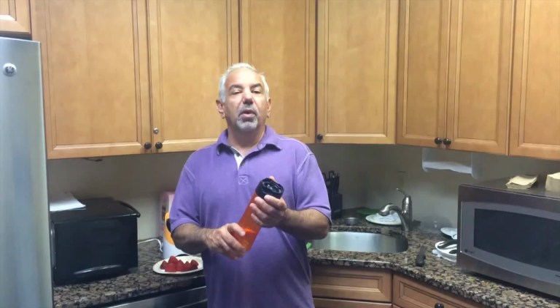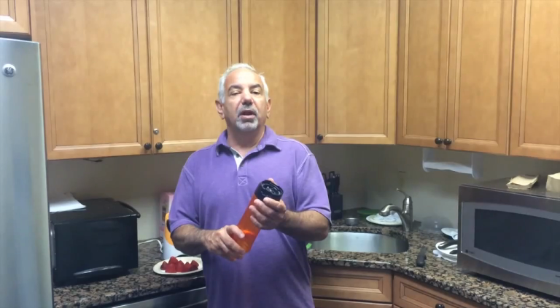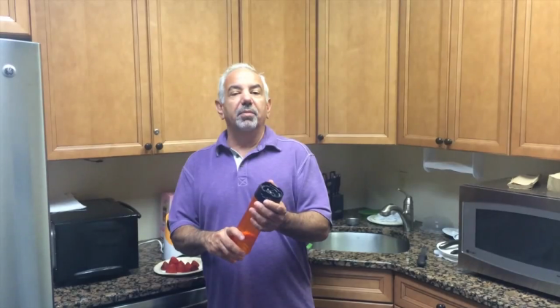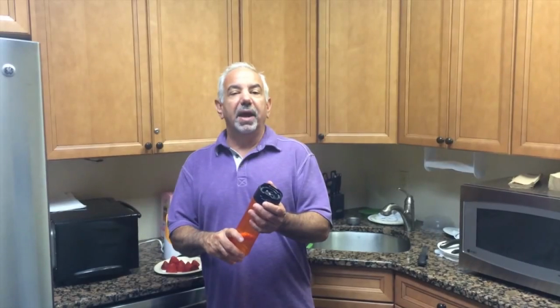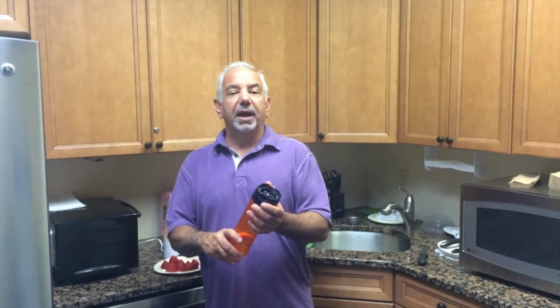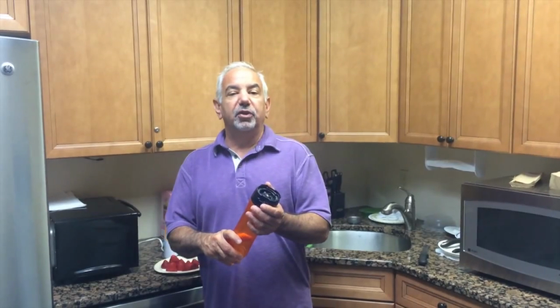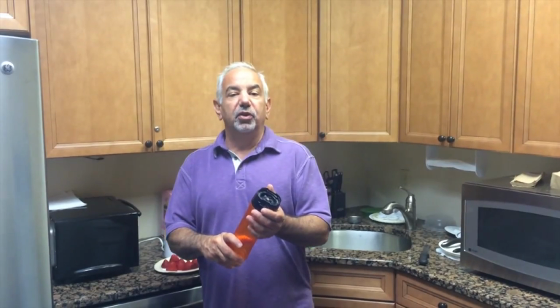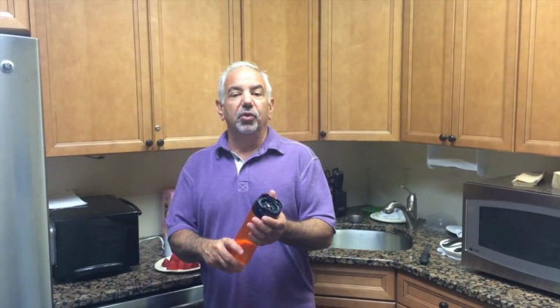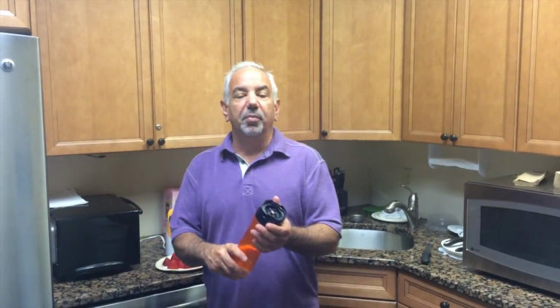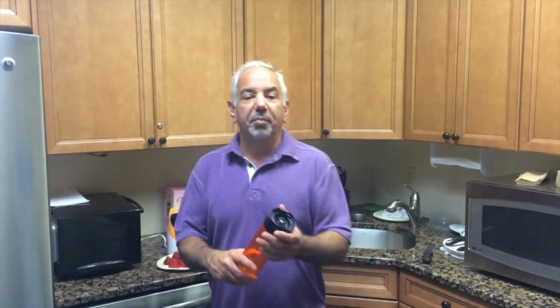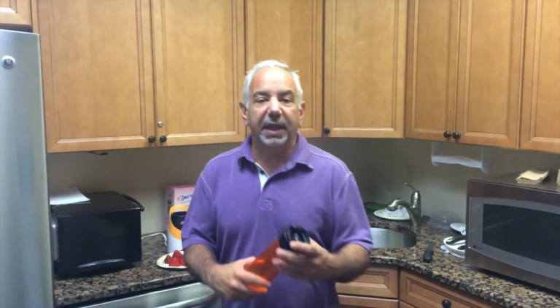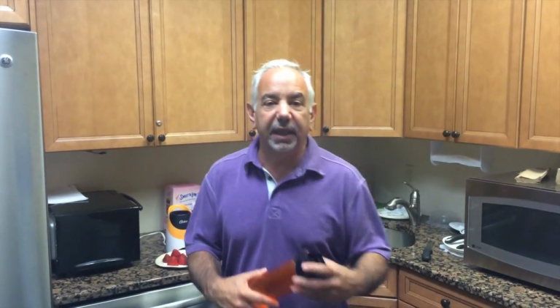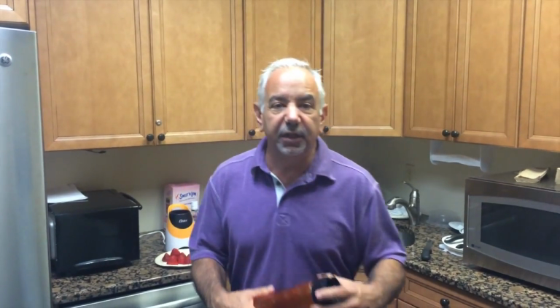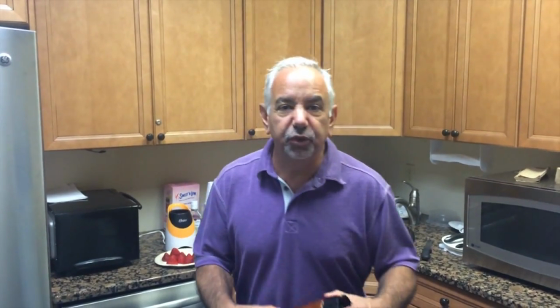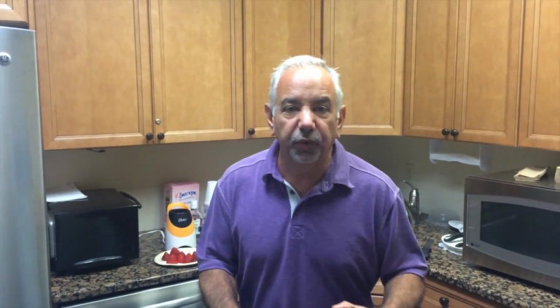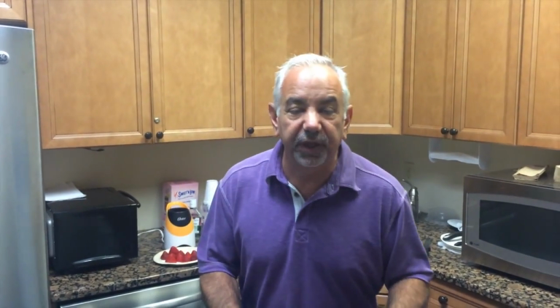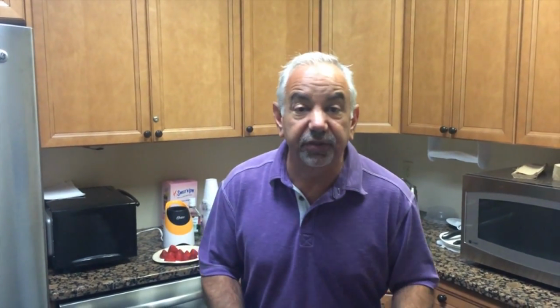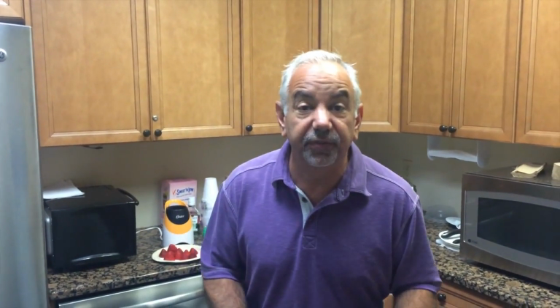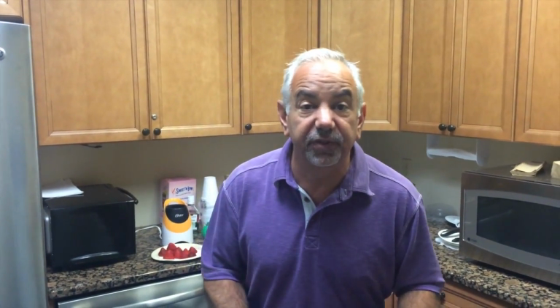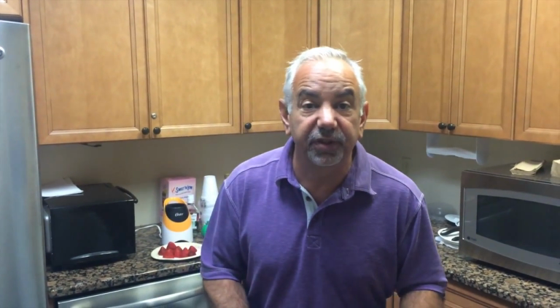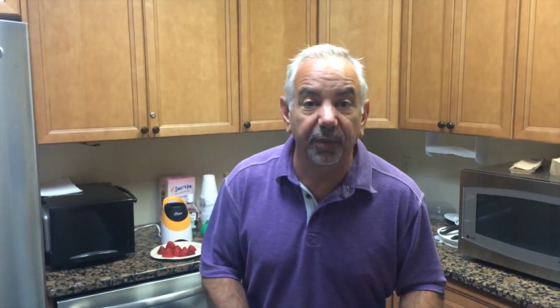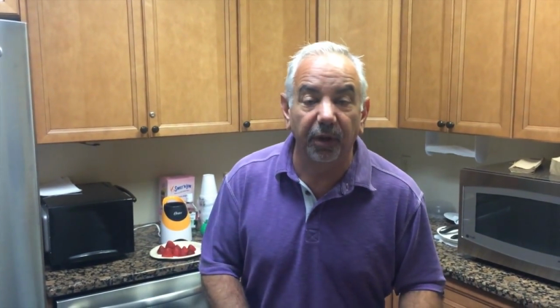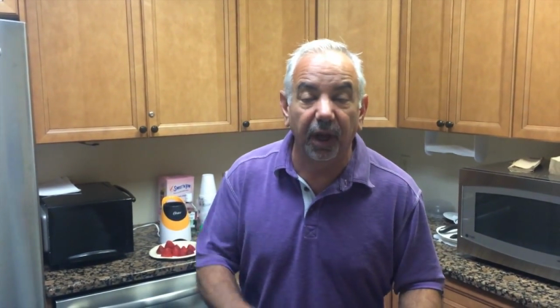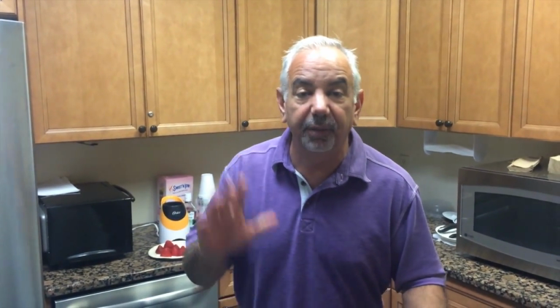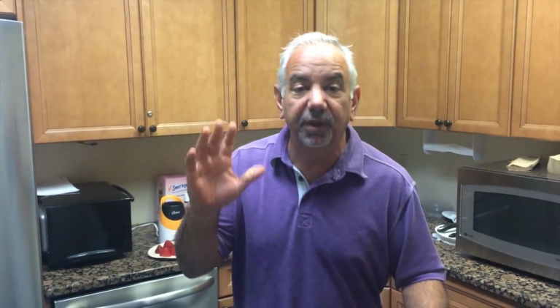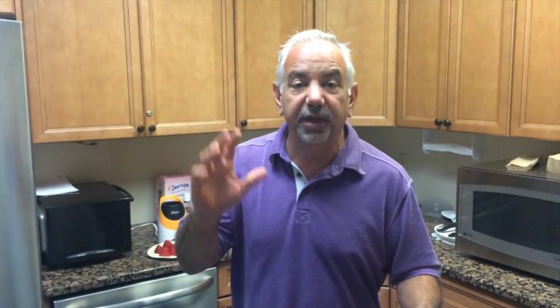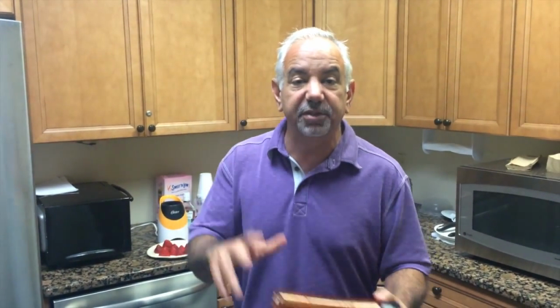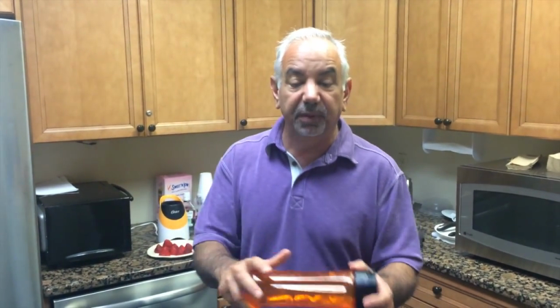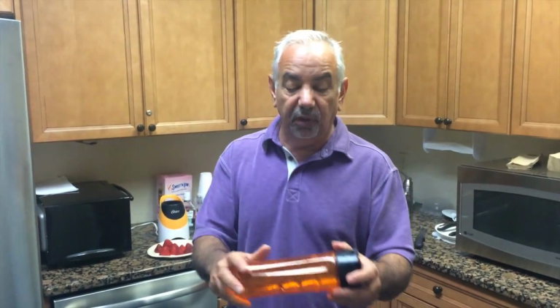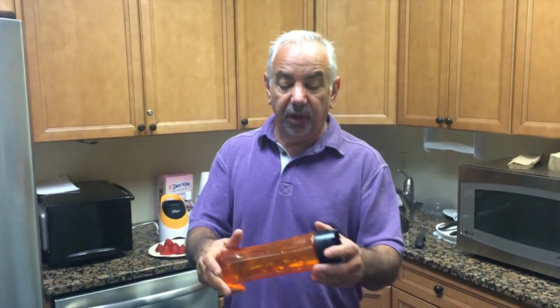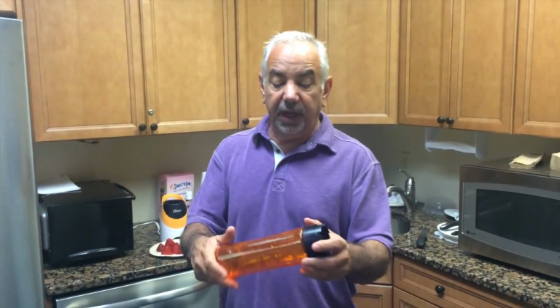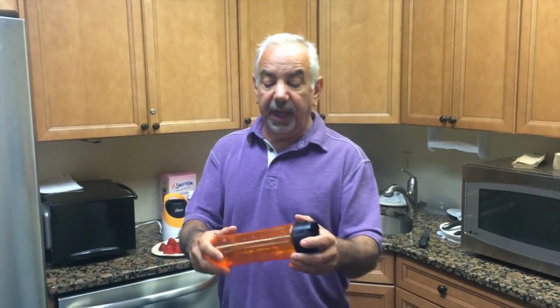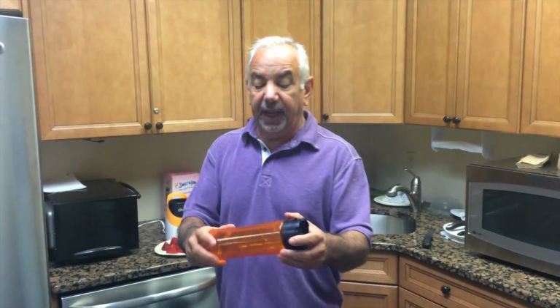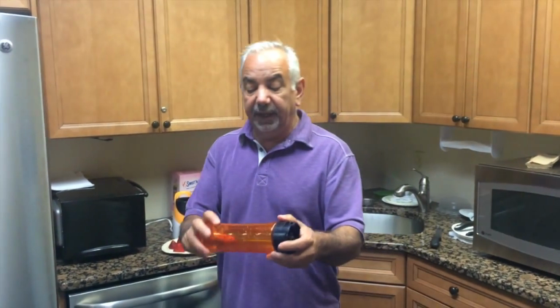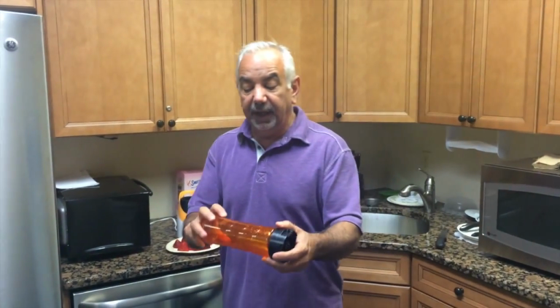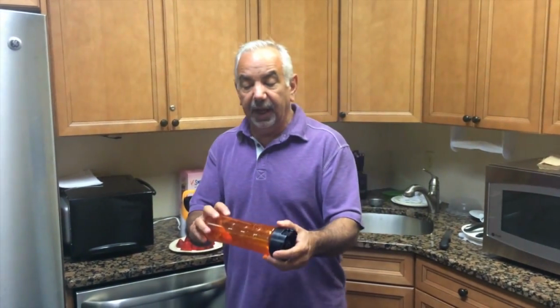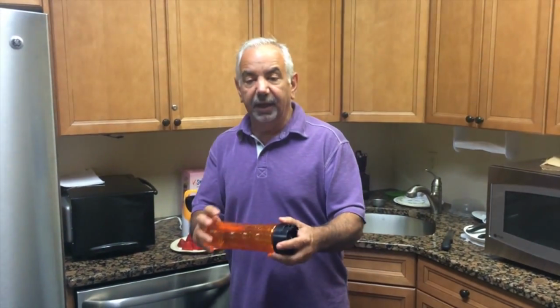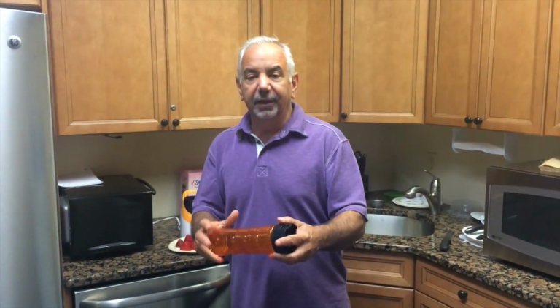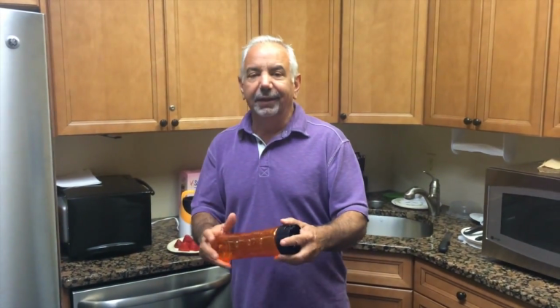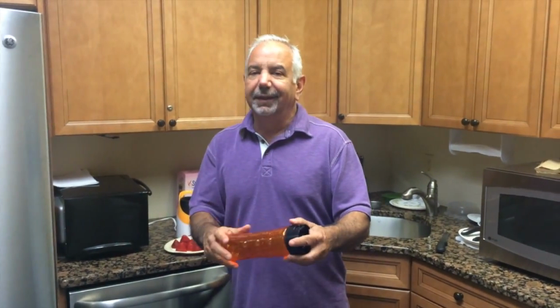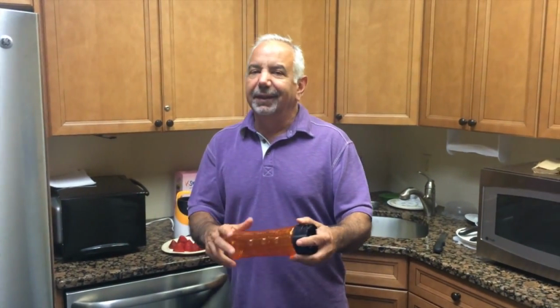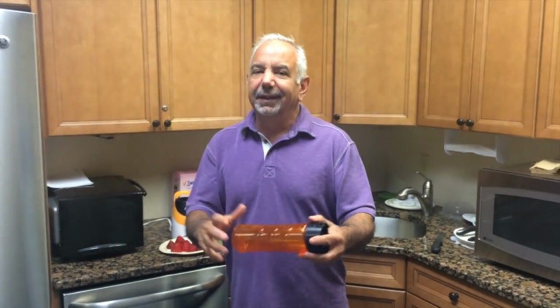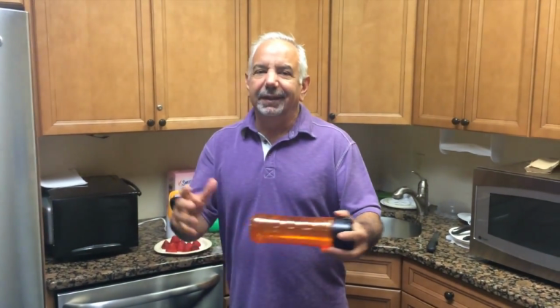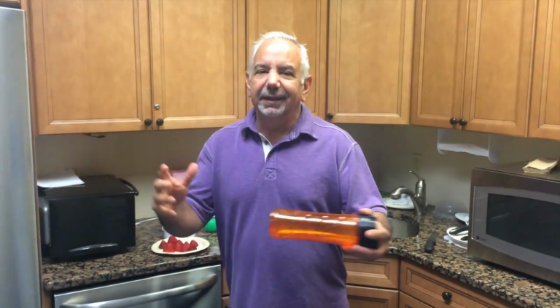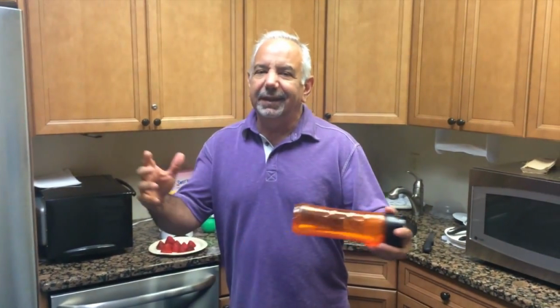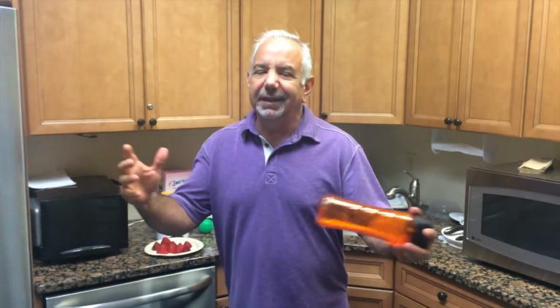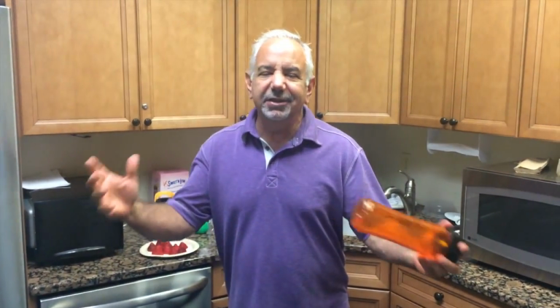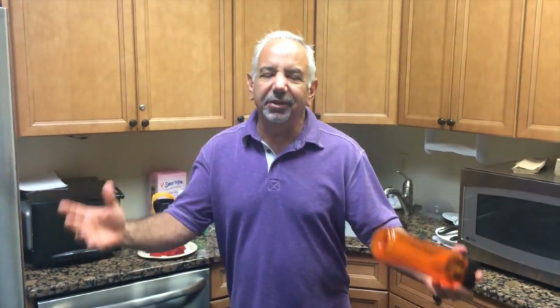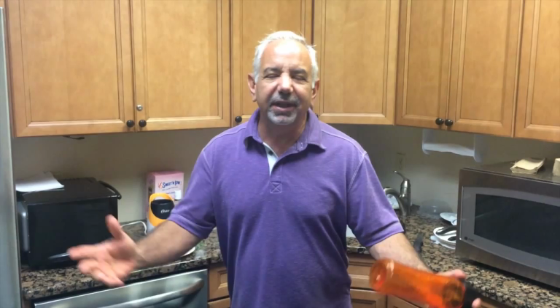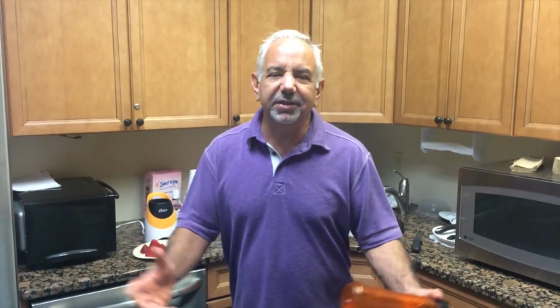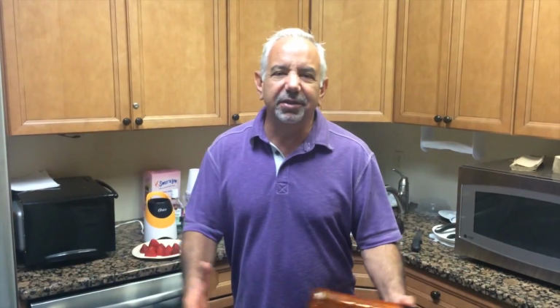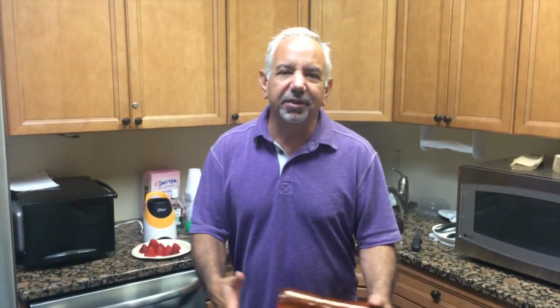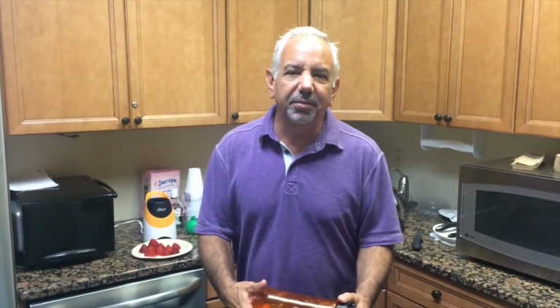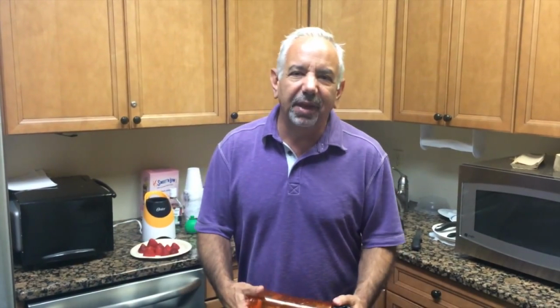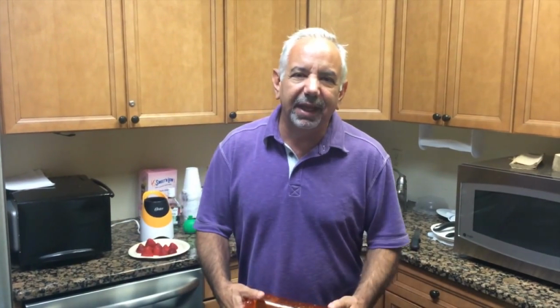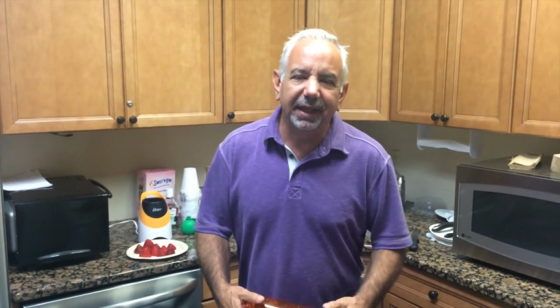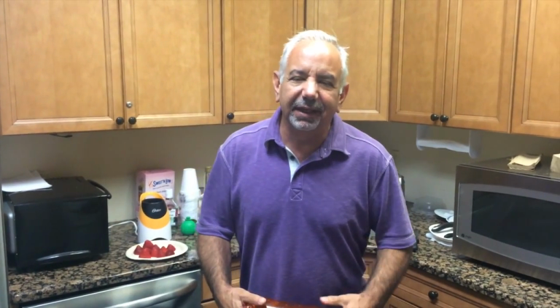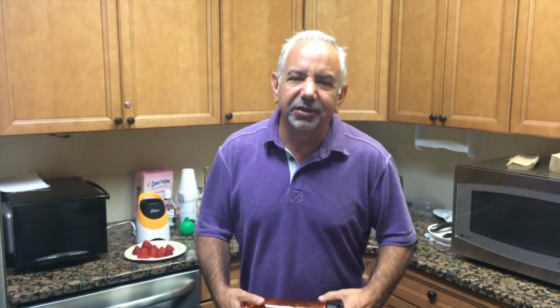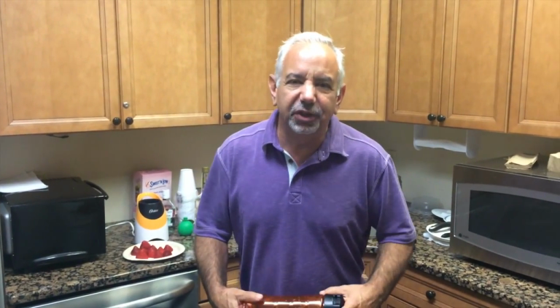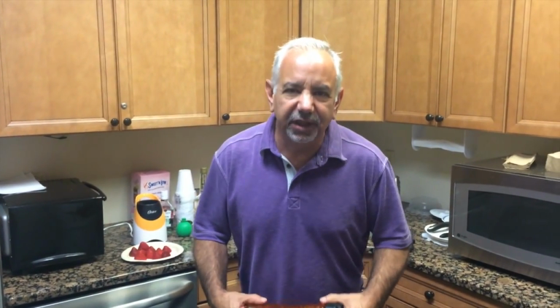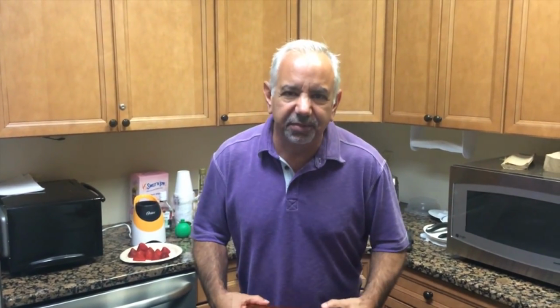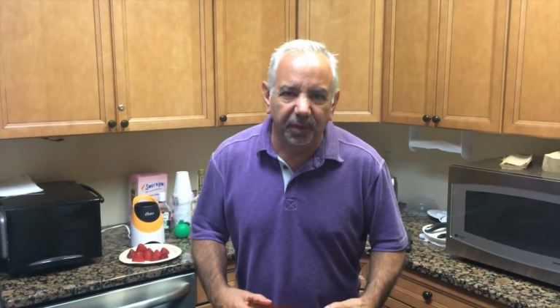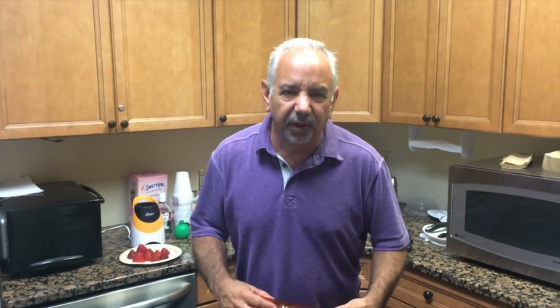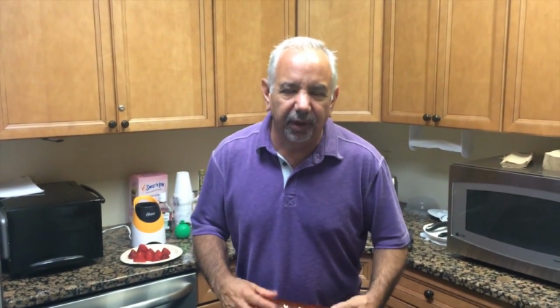Welcome back to Making Drinks for Summer. I'm Dennis Malloy, and these are easier than making a cheeseburger.